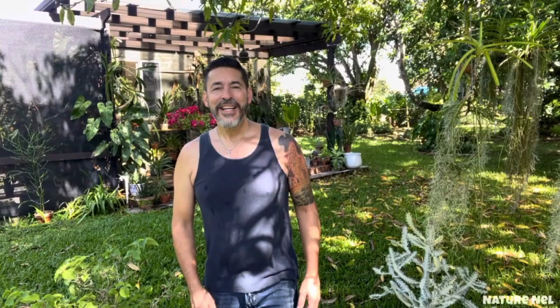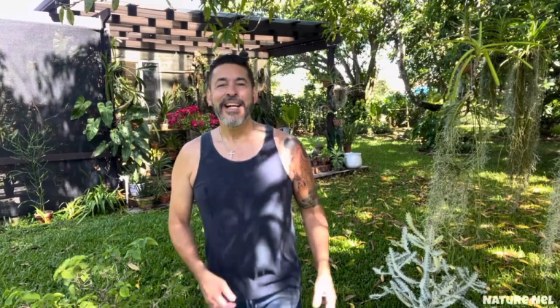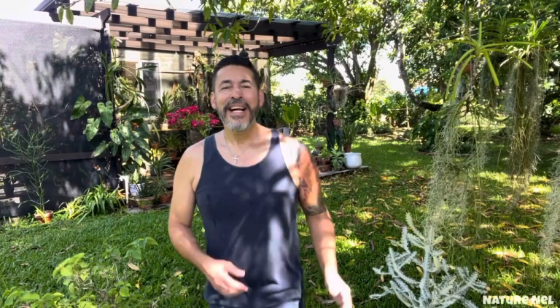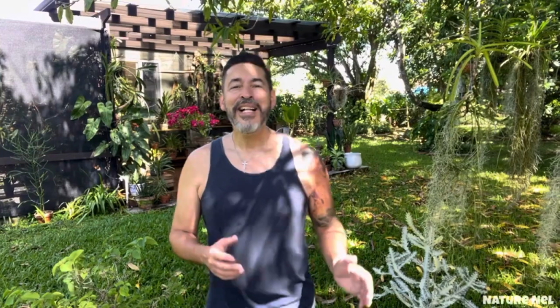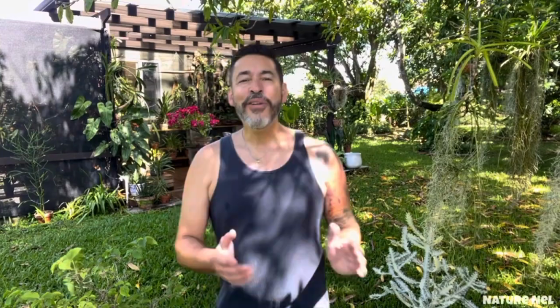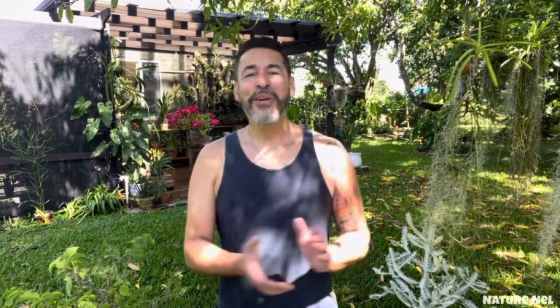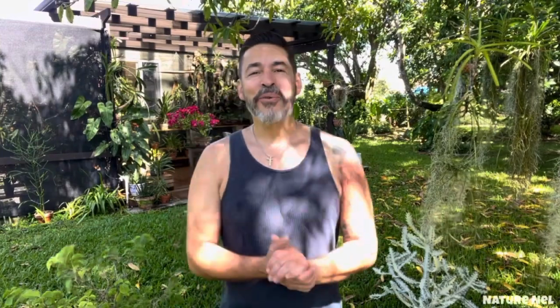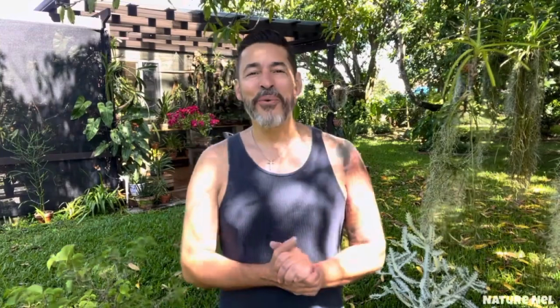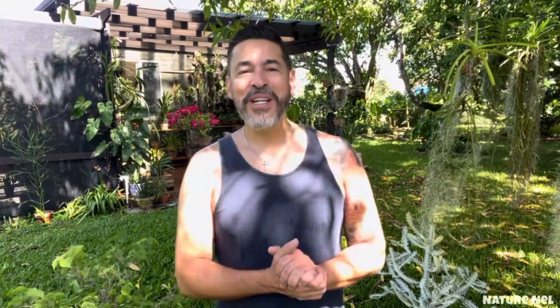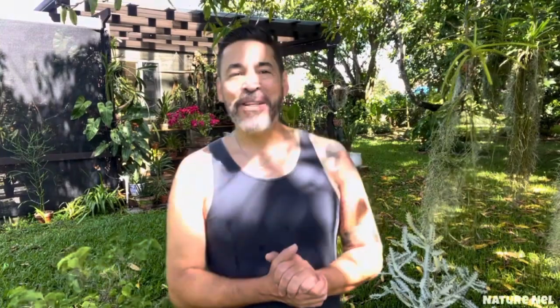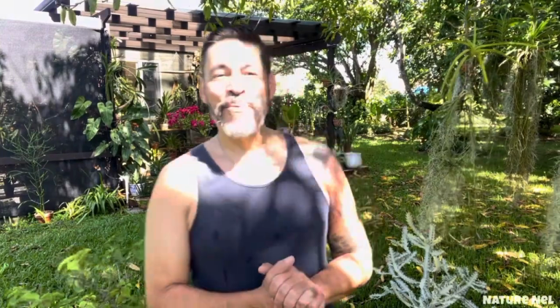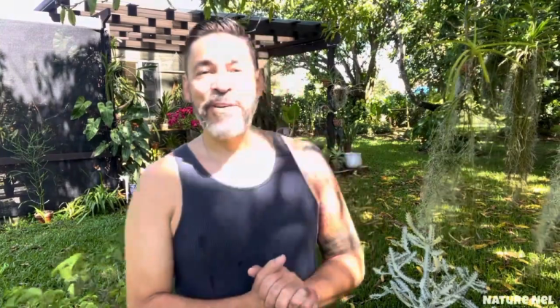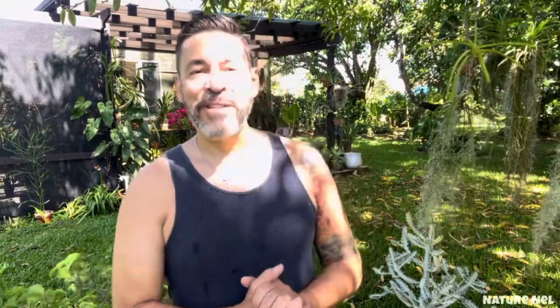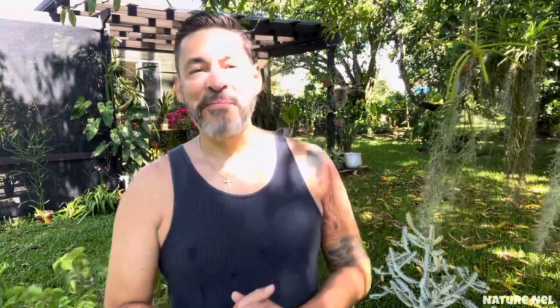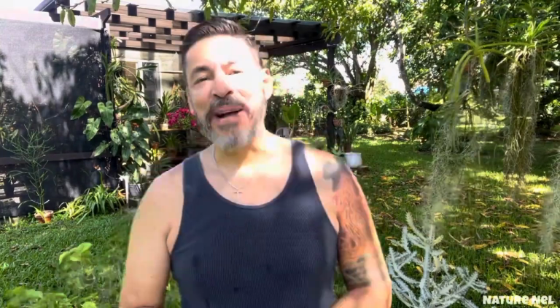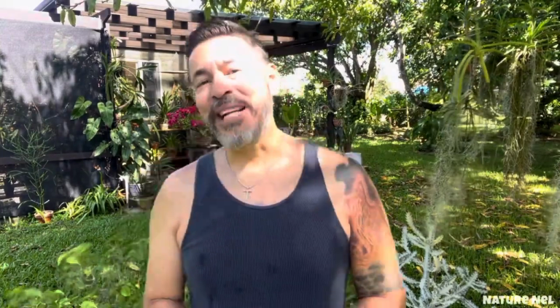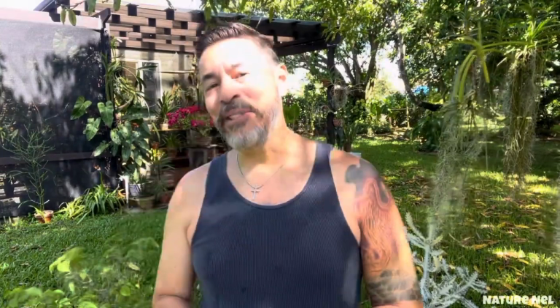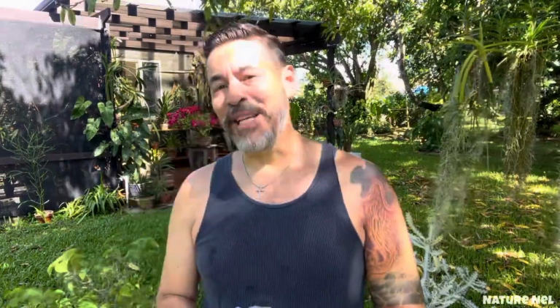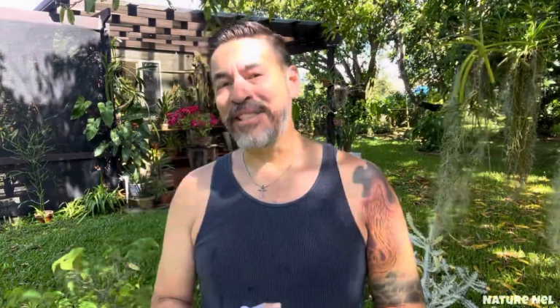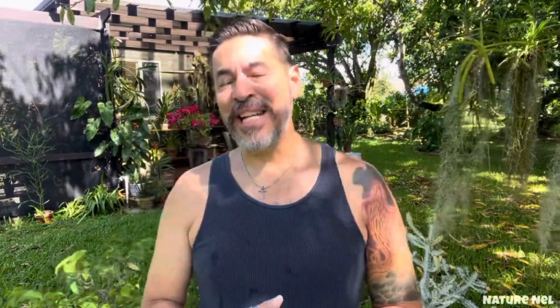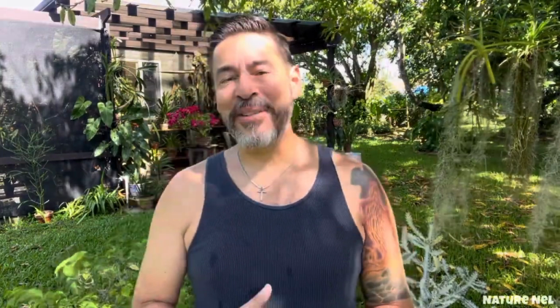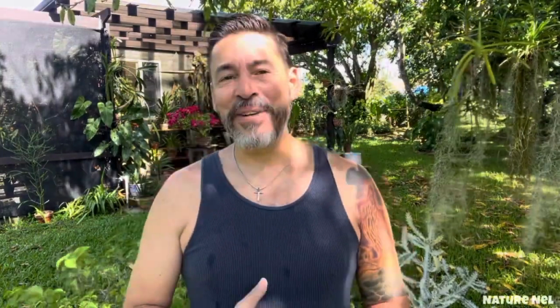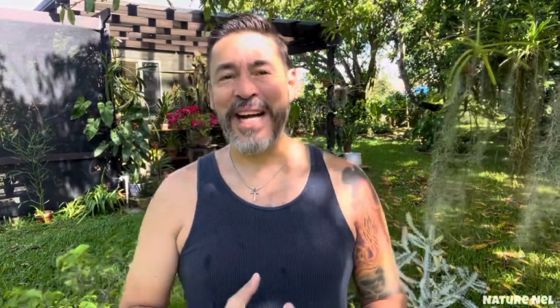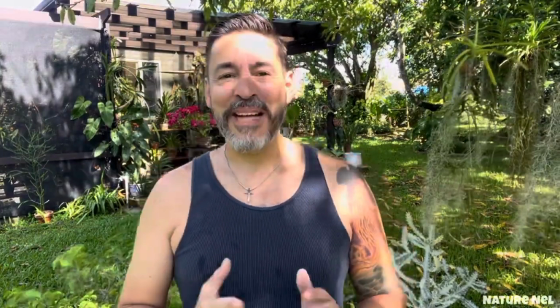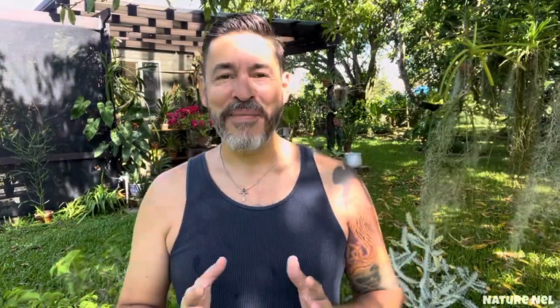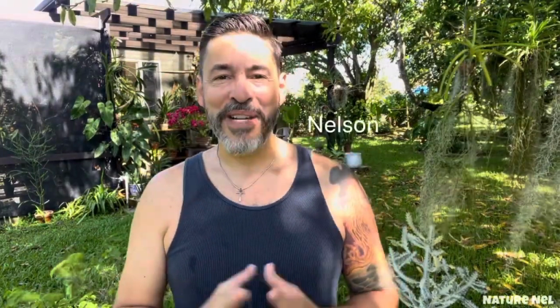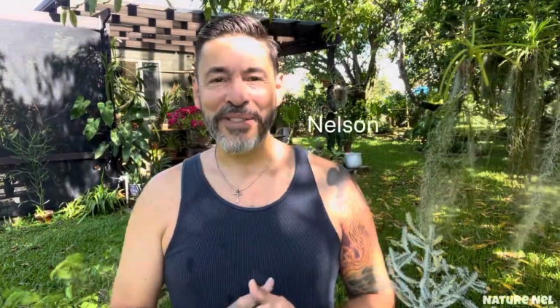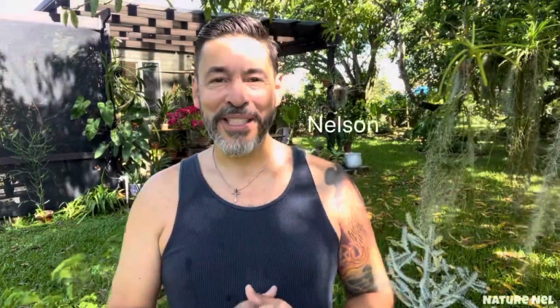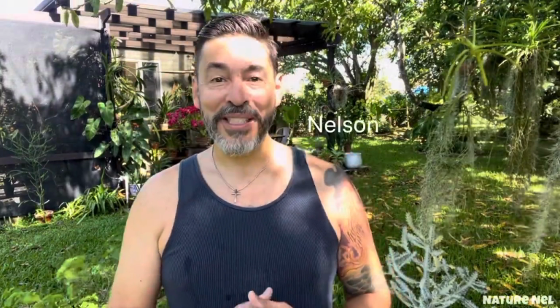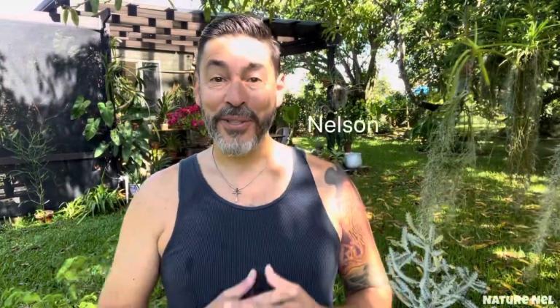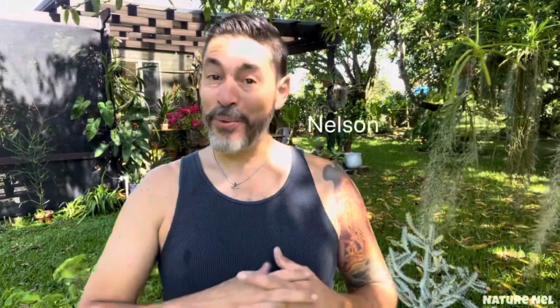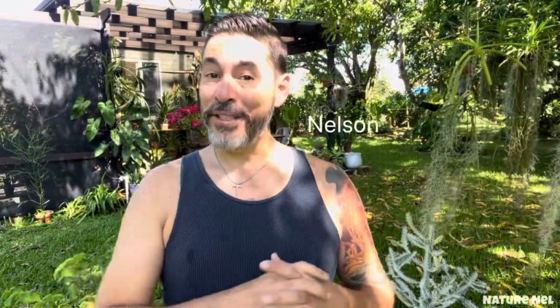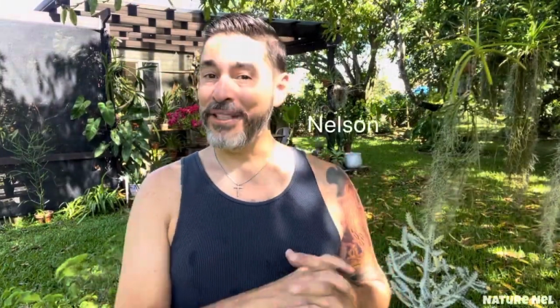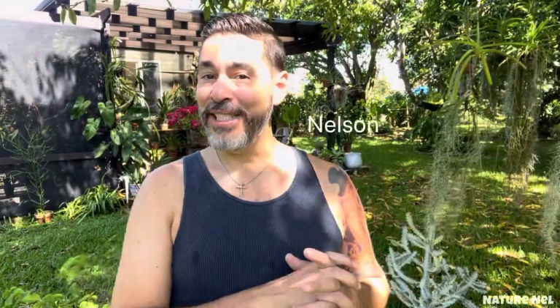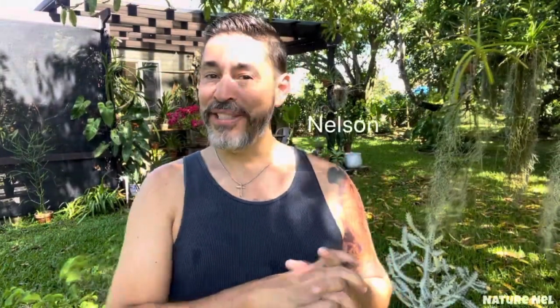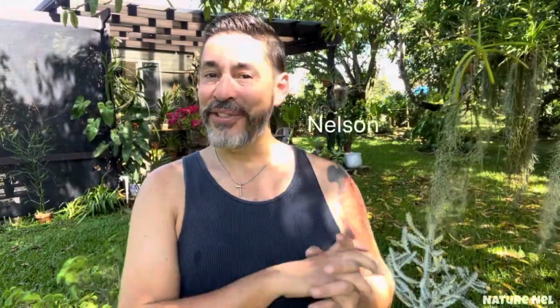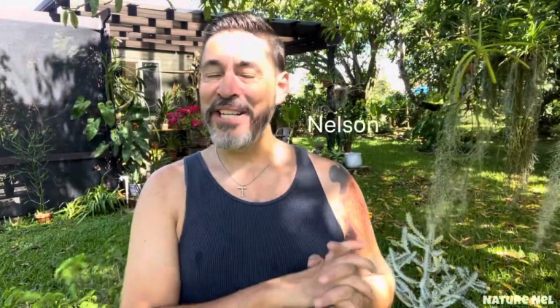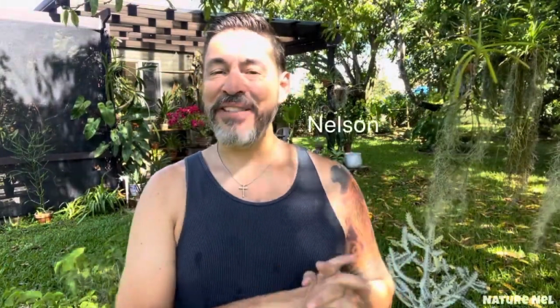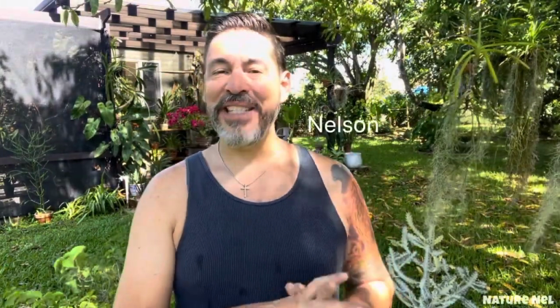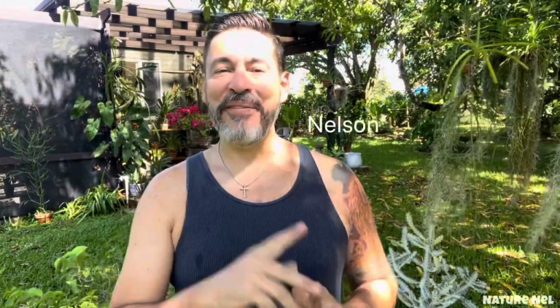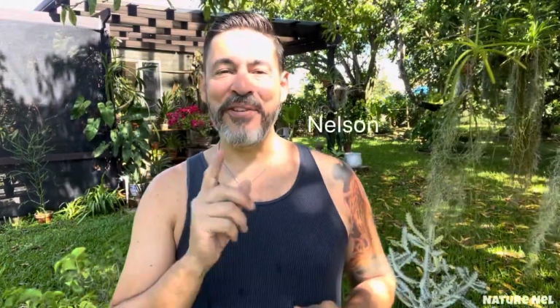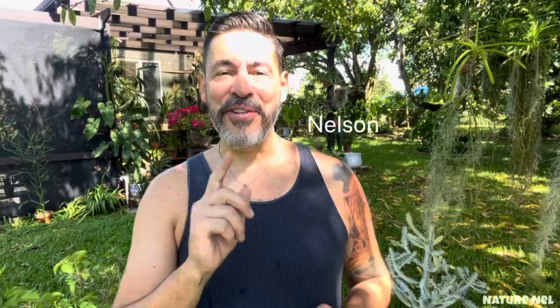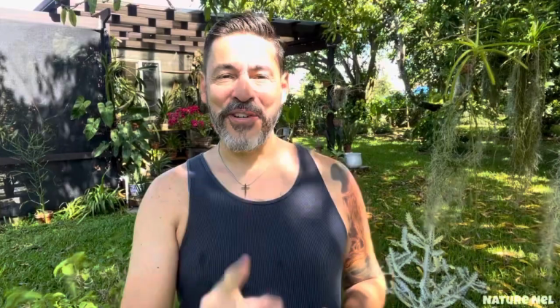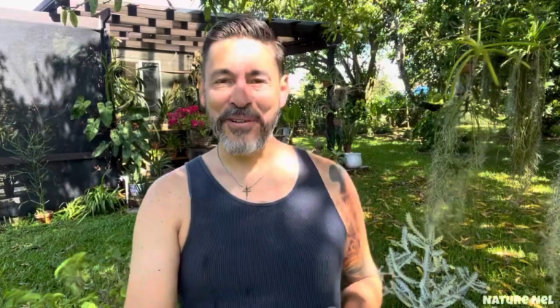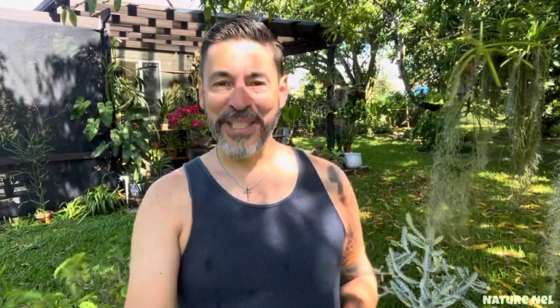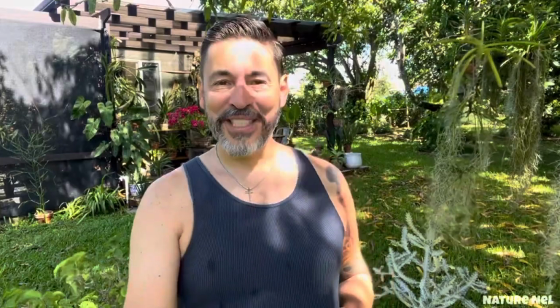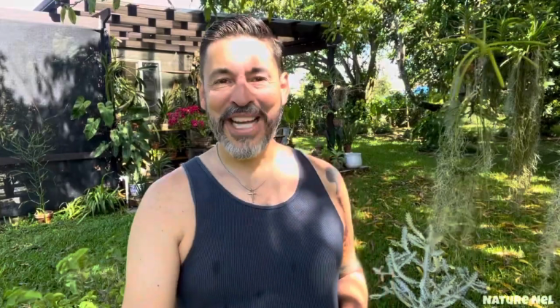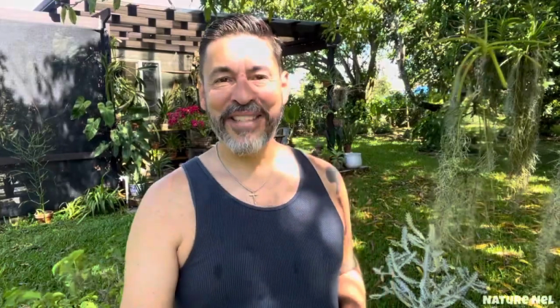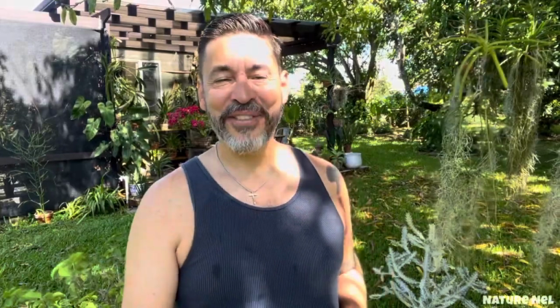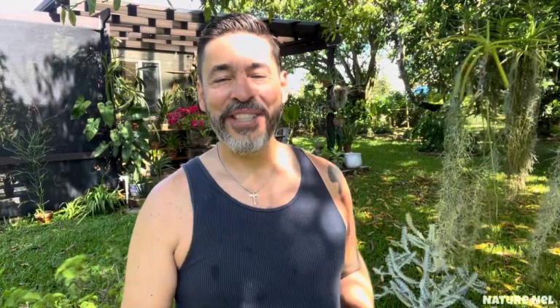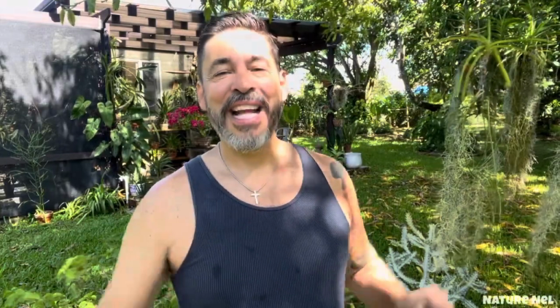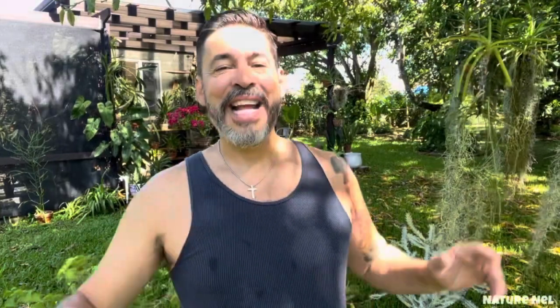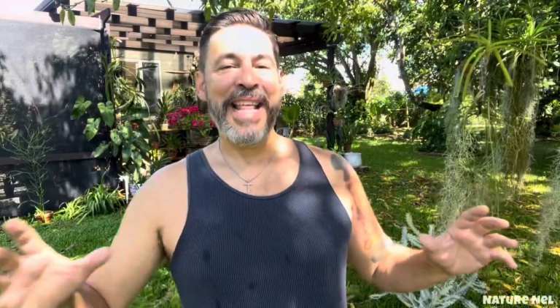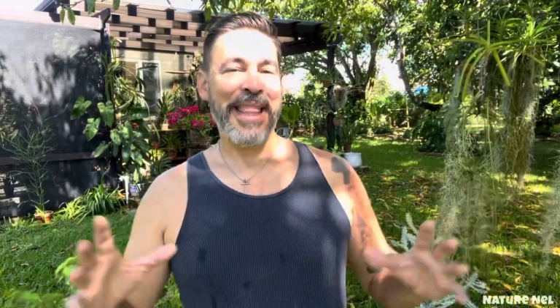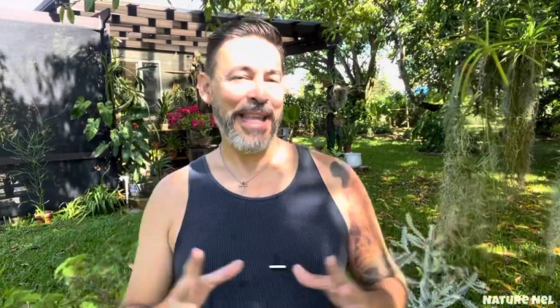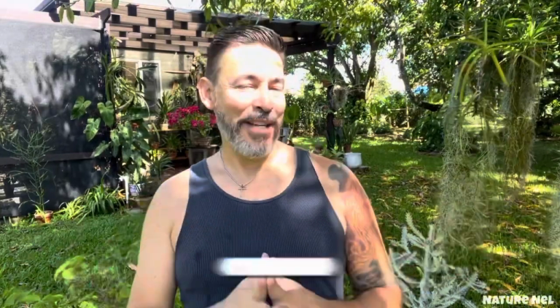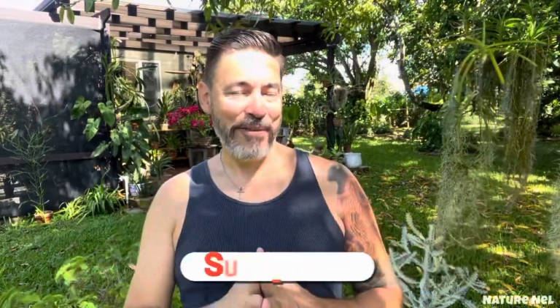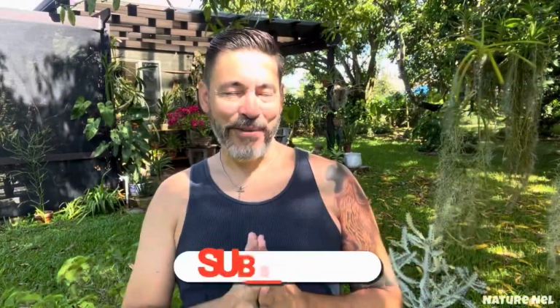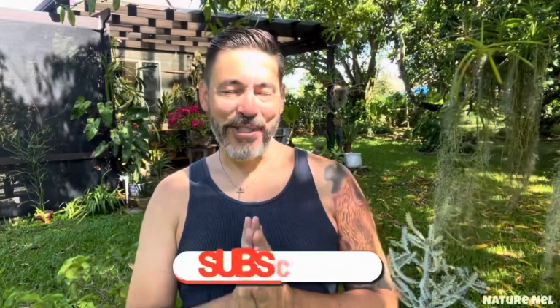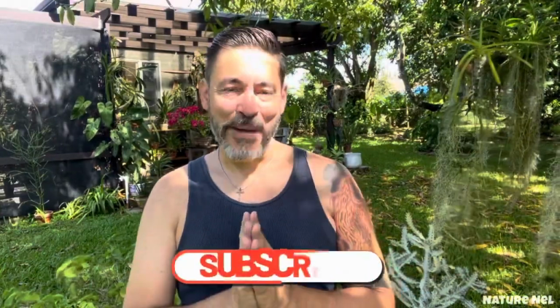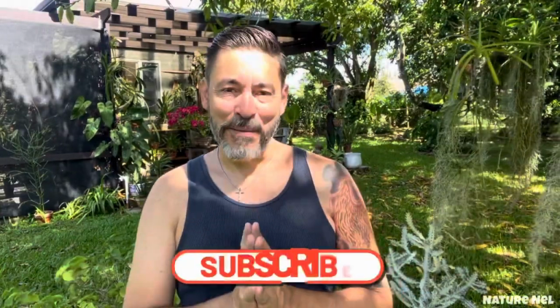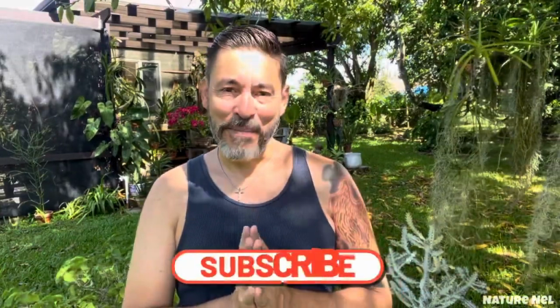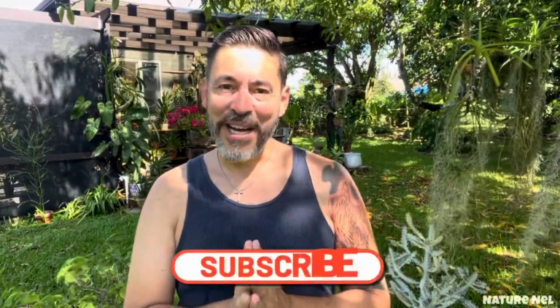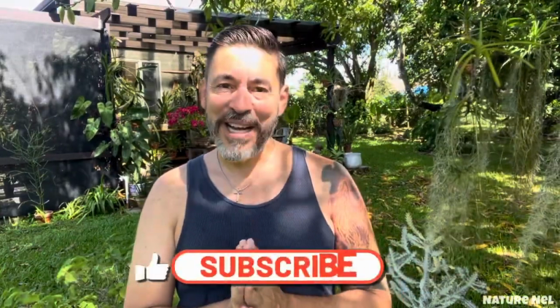Hello everyone and welcome back to my channel. I am Nelson. You're watching Nature Nell, and if you're new to my channel, thank you for stopping by.